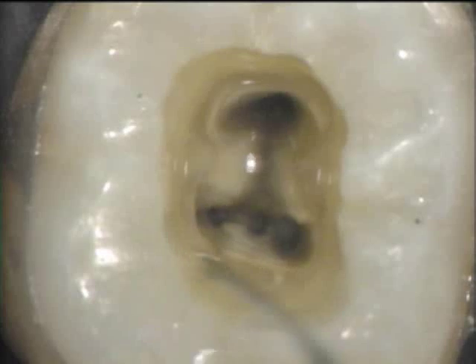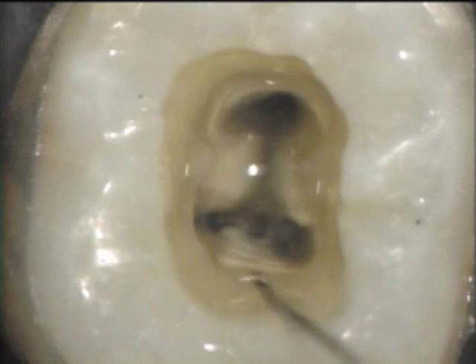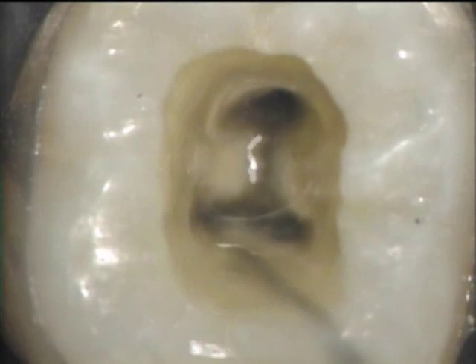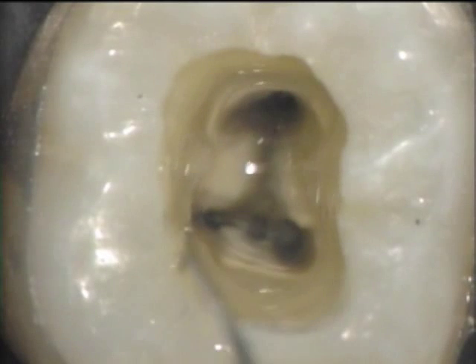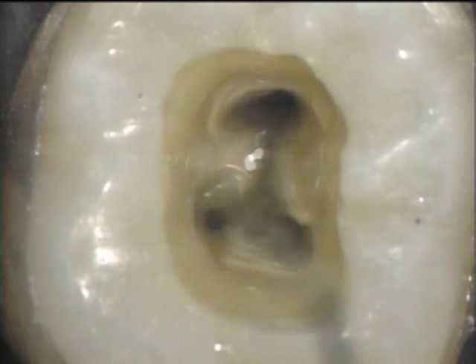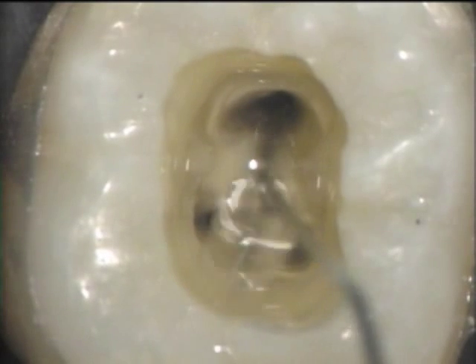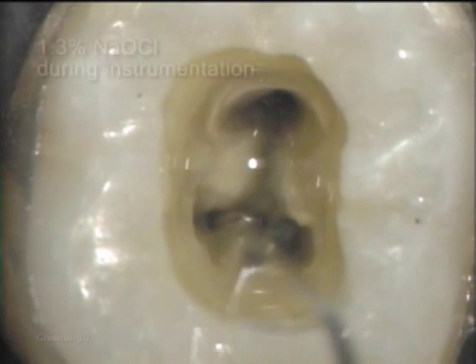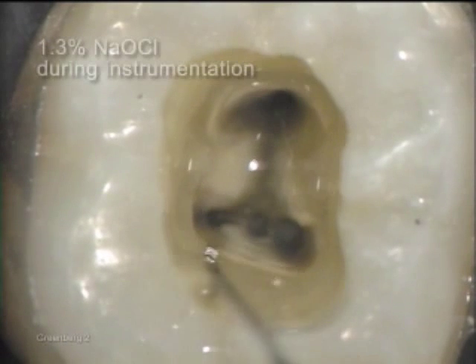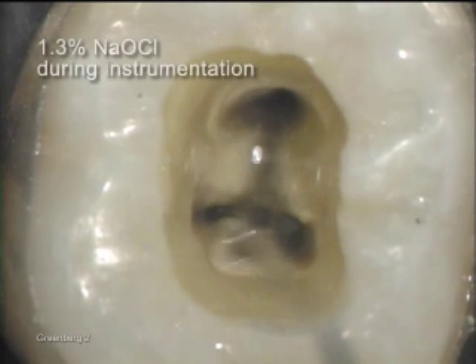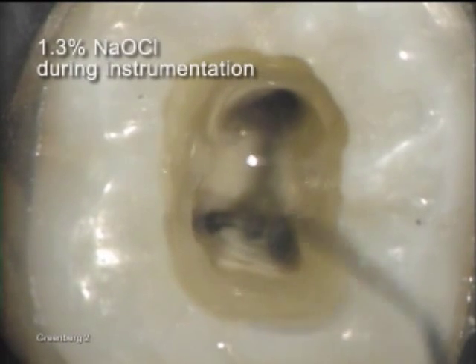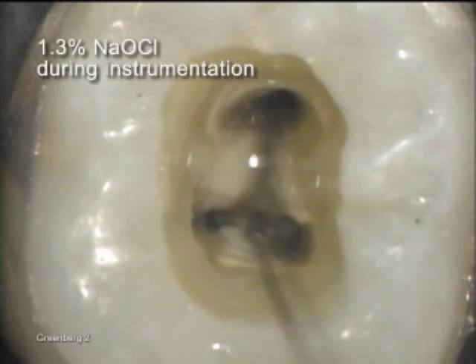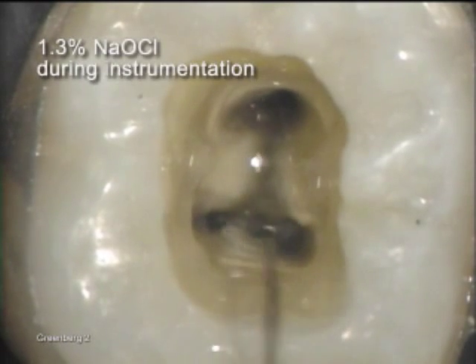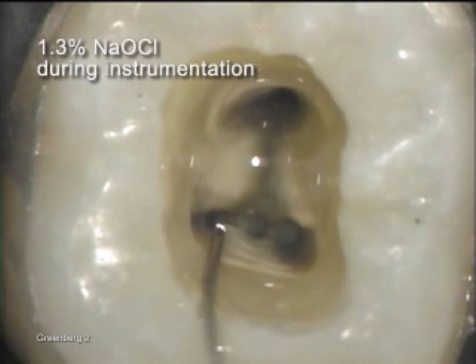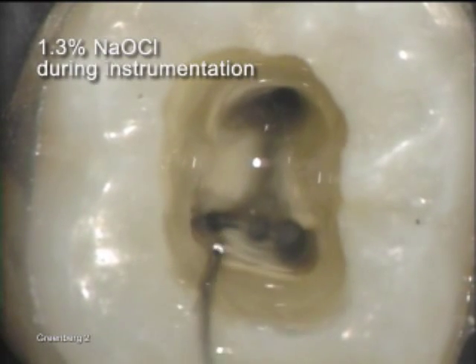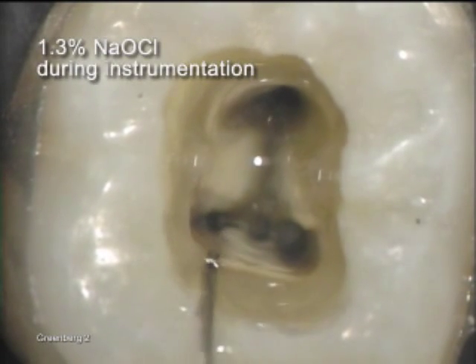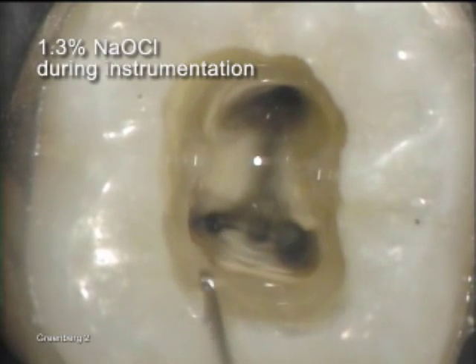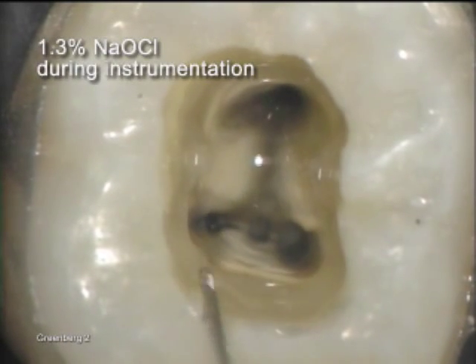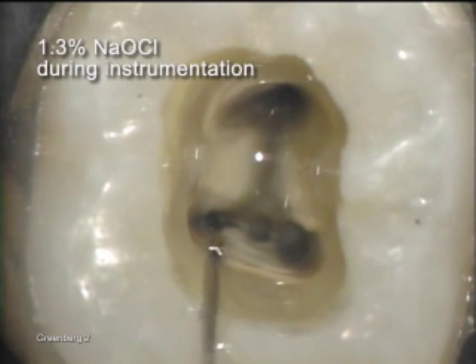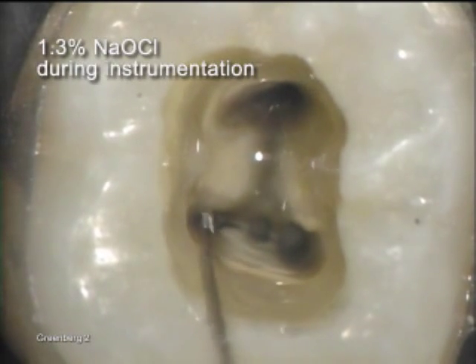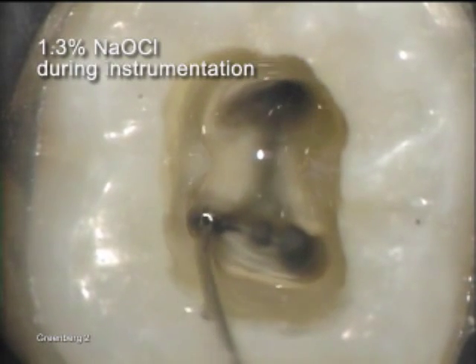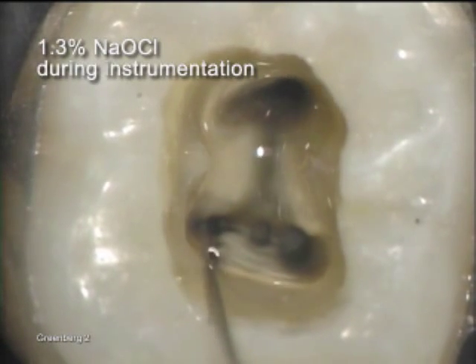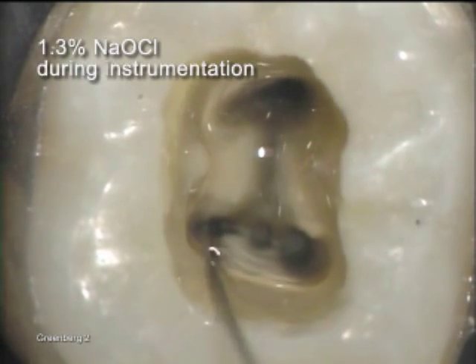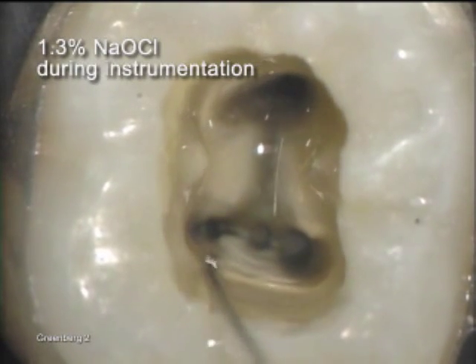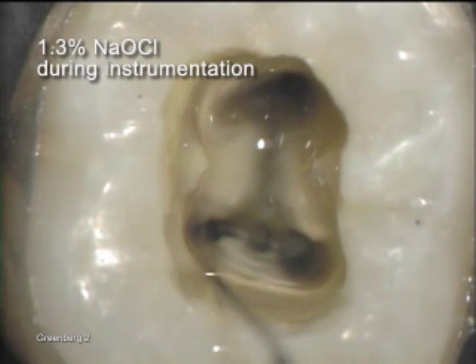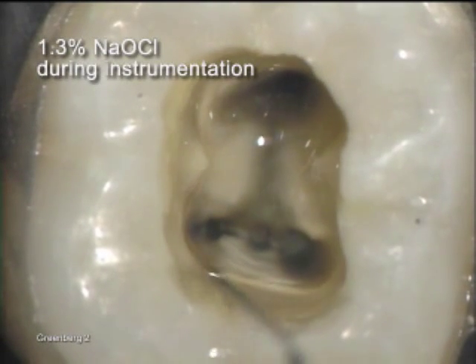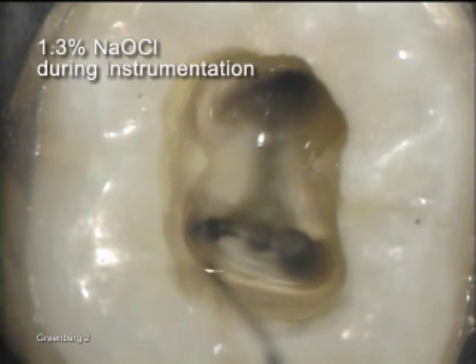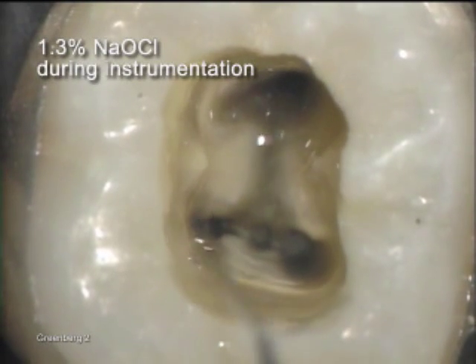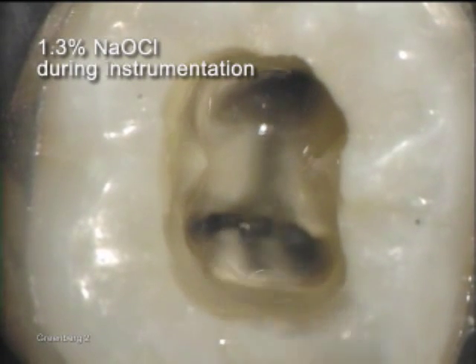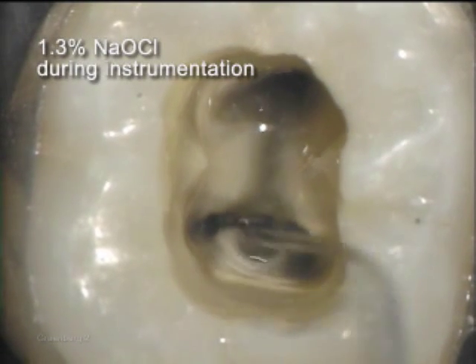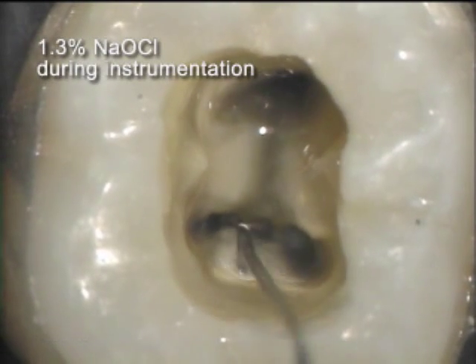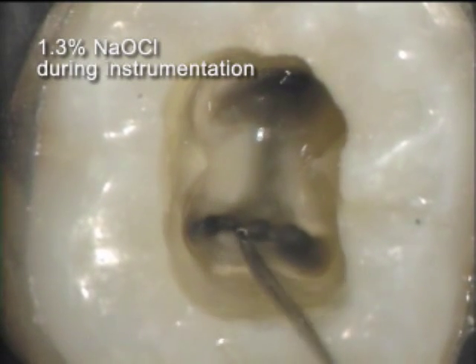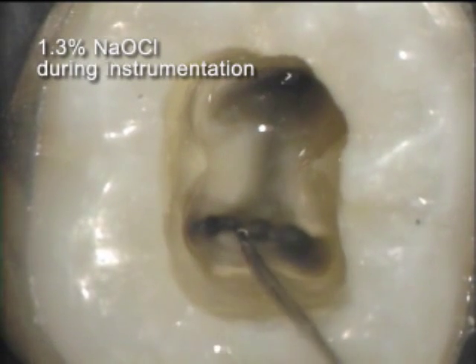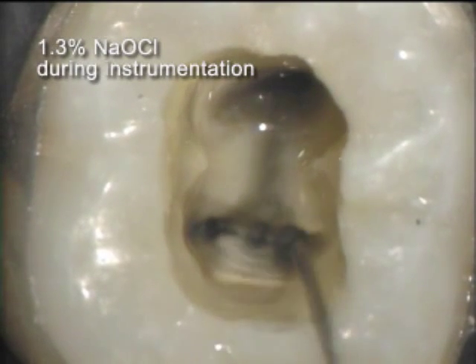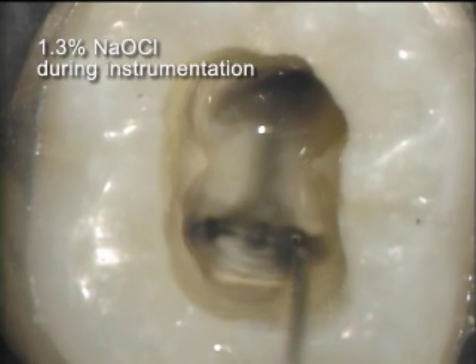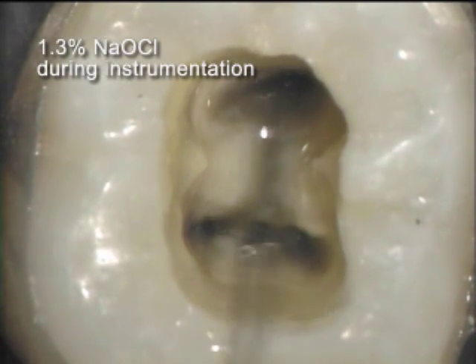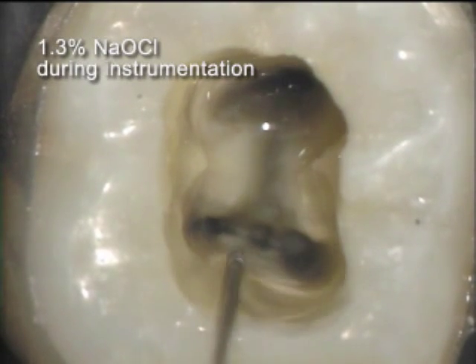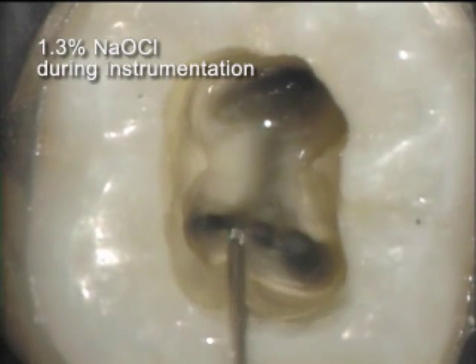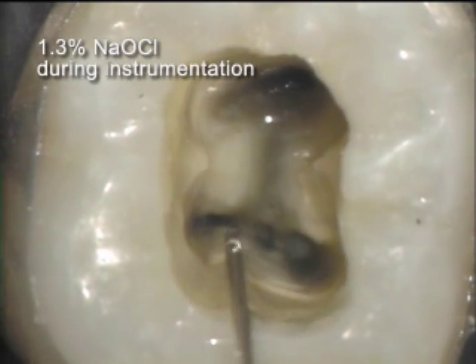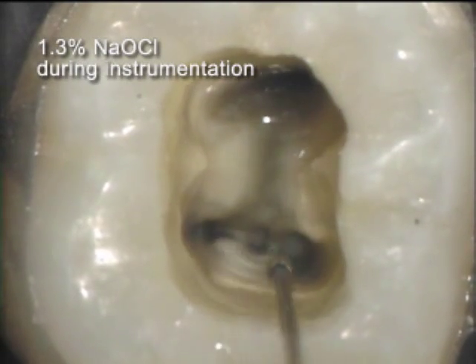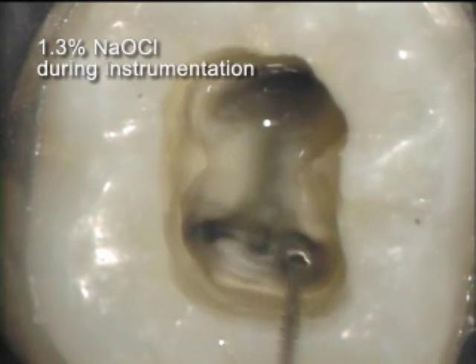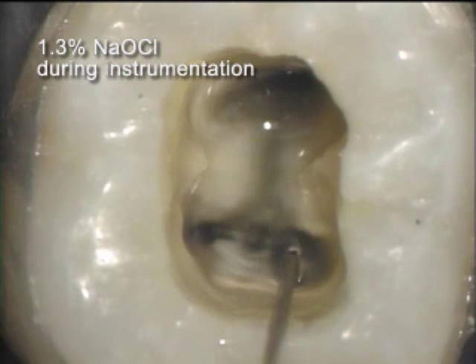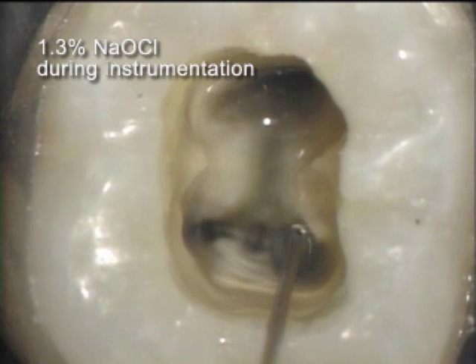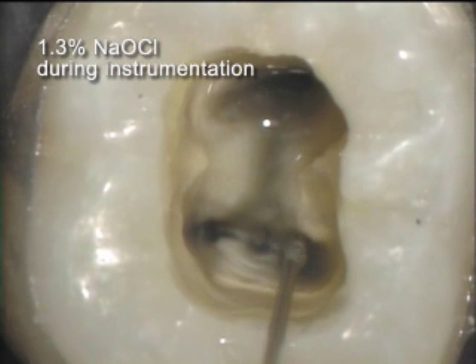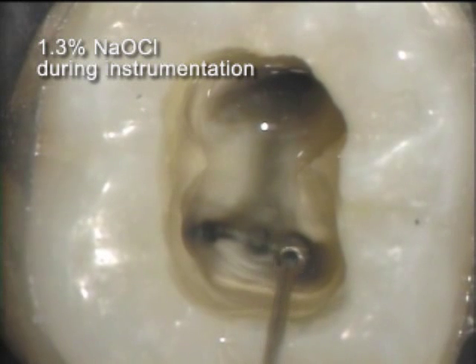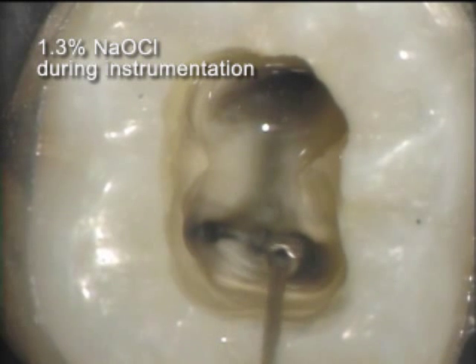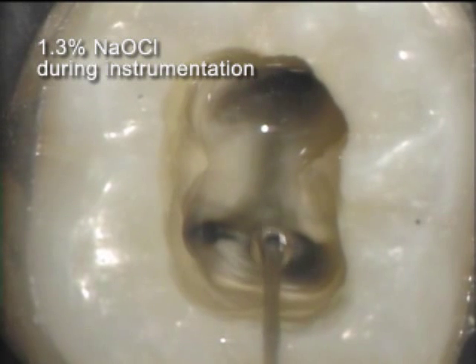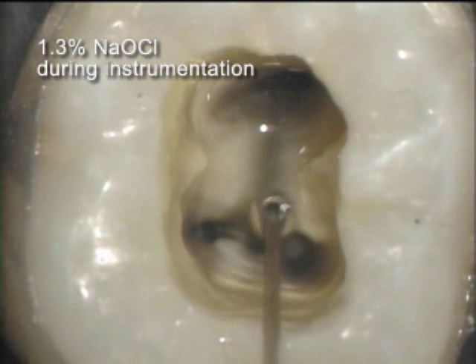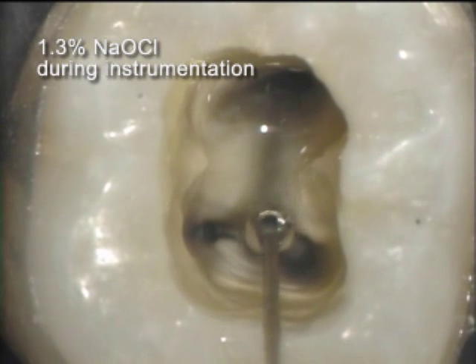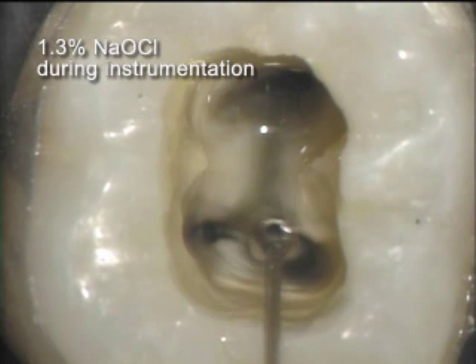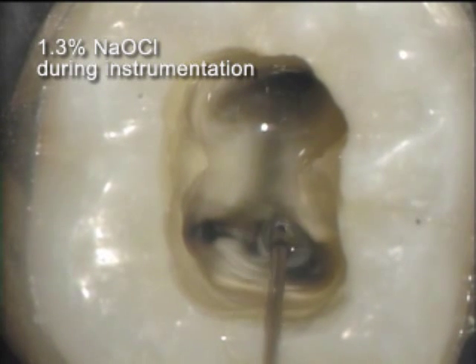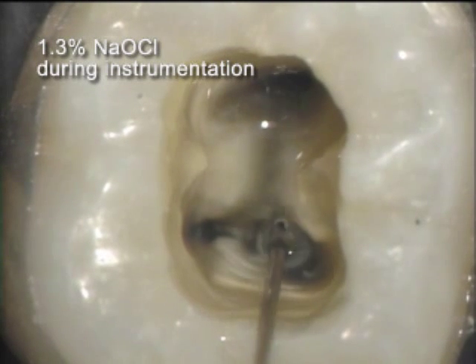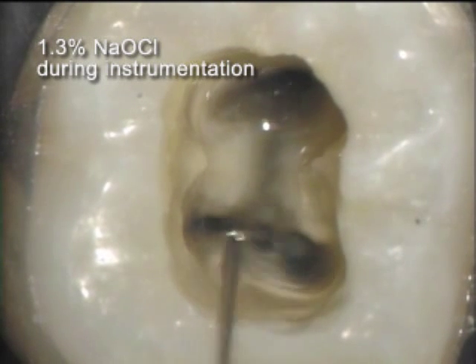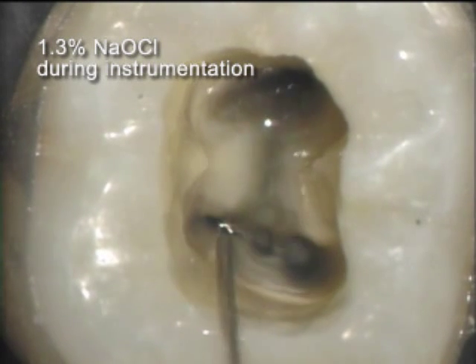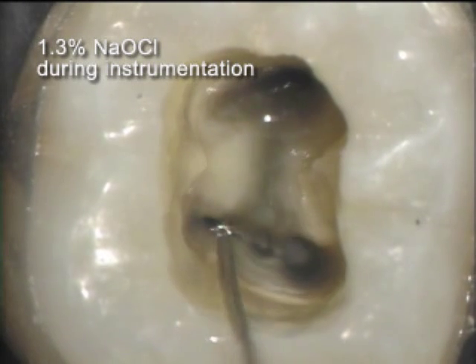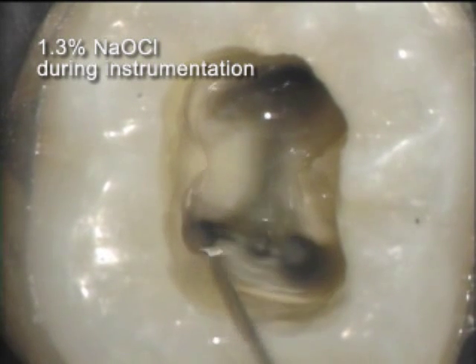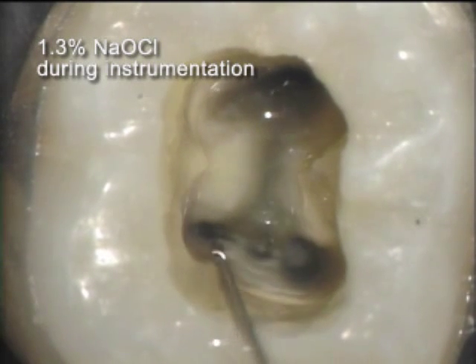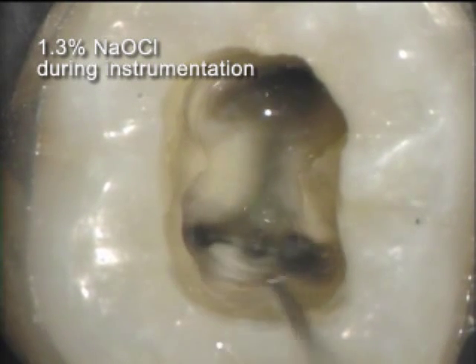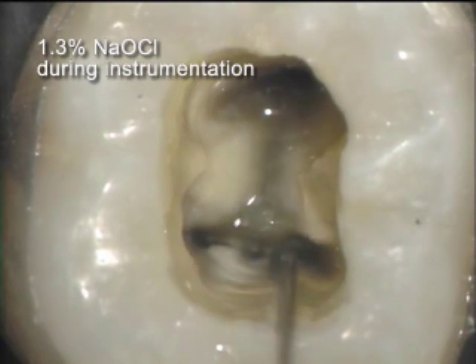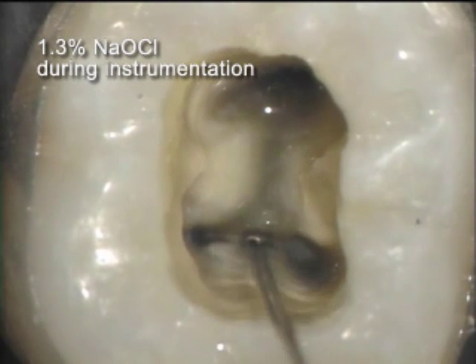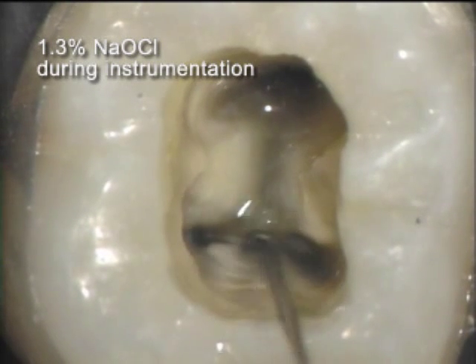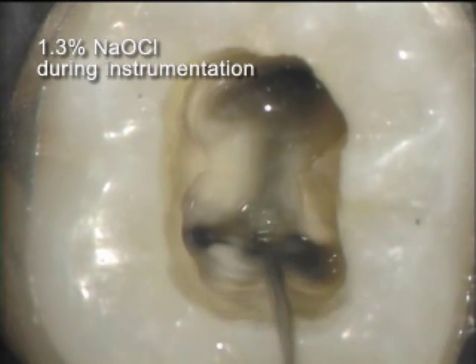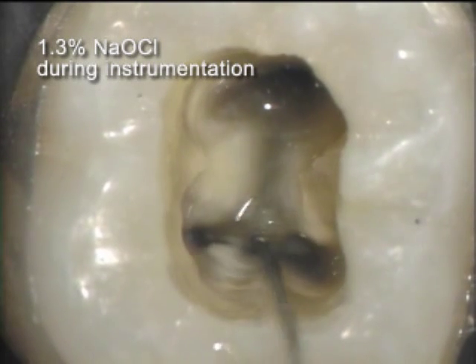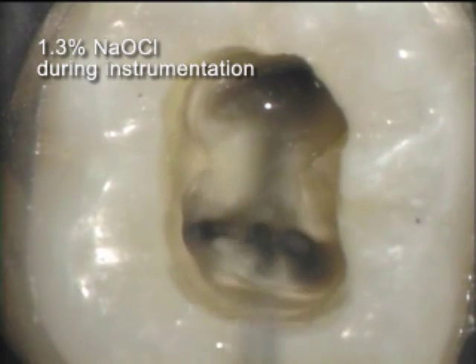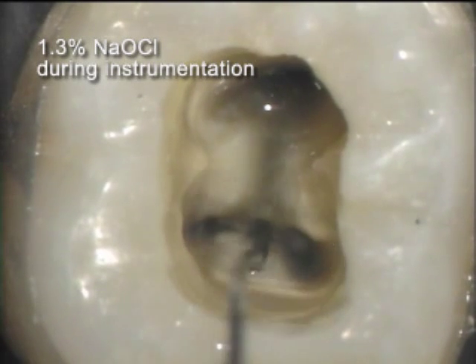This molar was instrumented with ProTaper instruments. 1.3% sodium hypochlorite was used throughout.